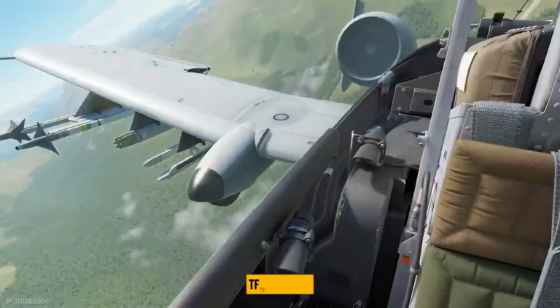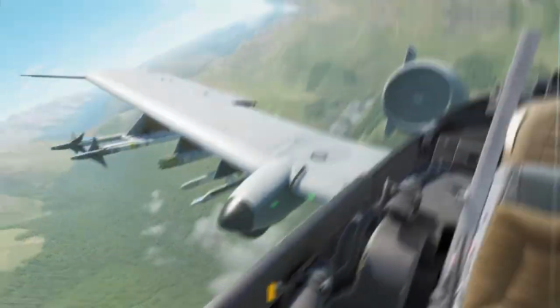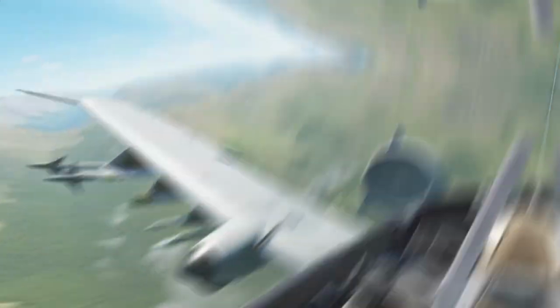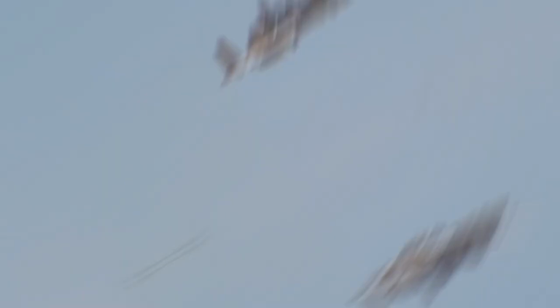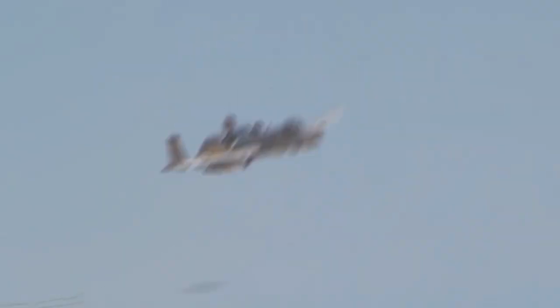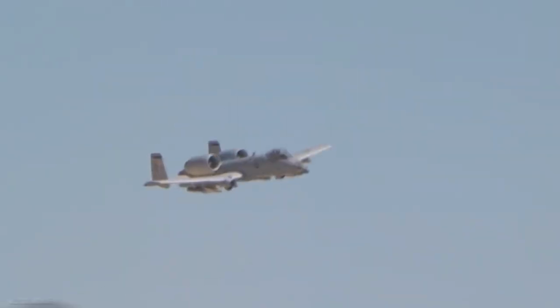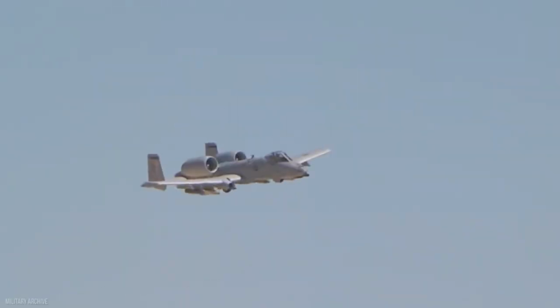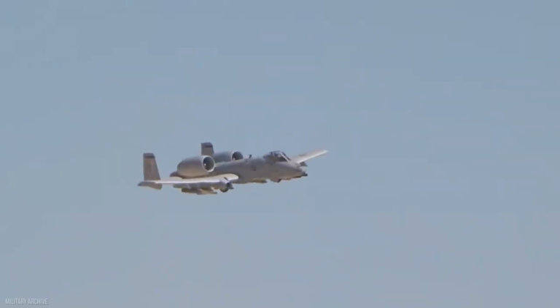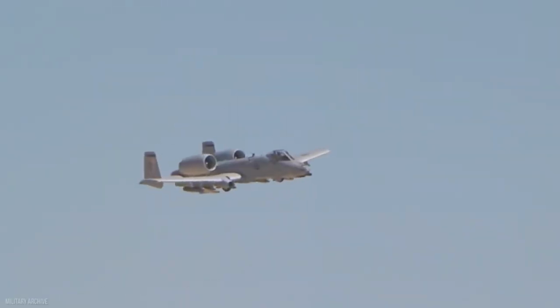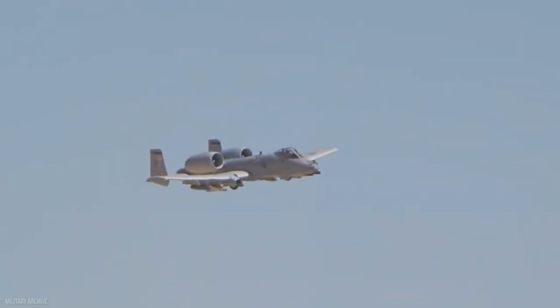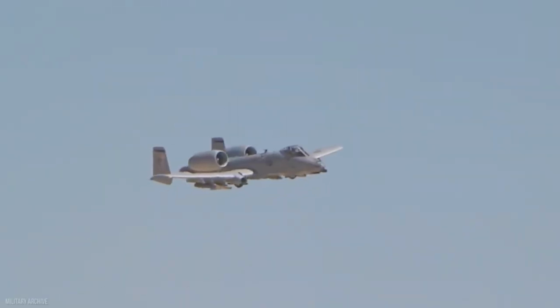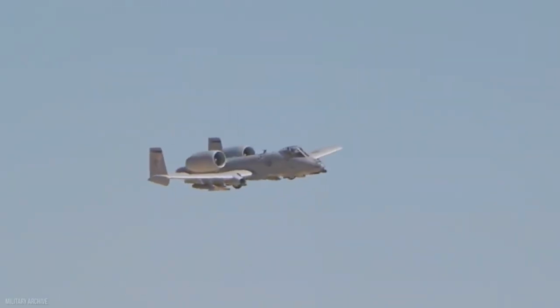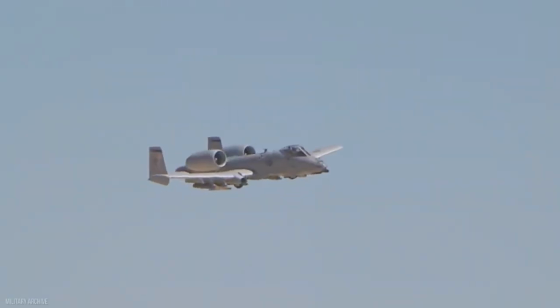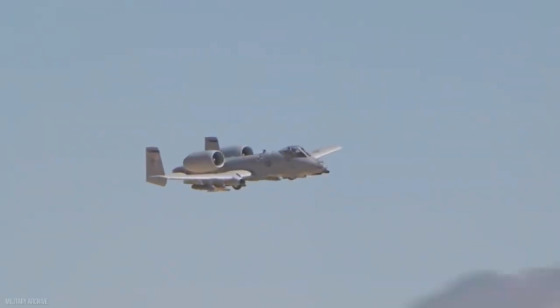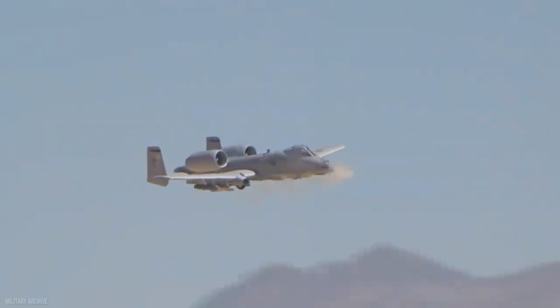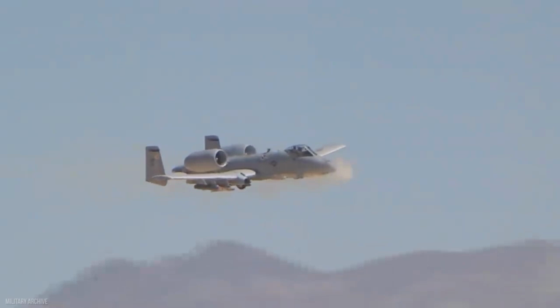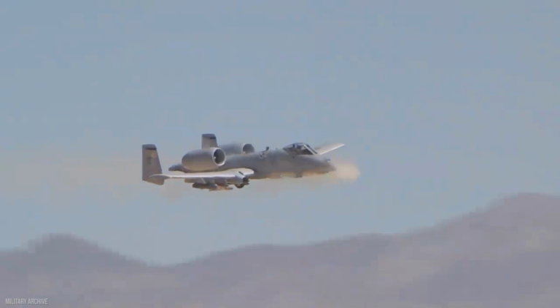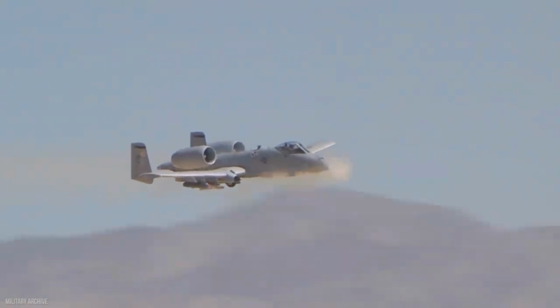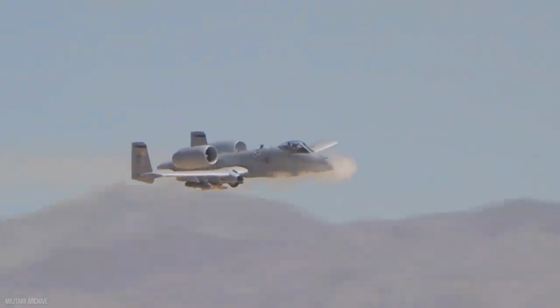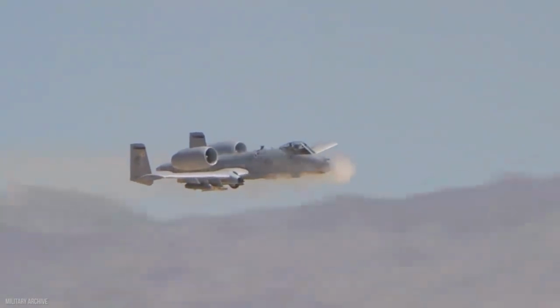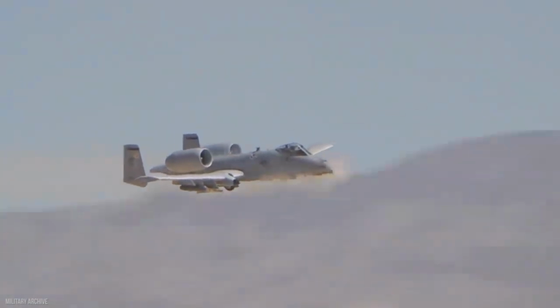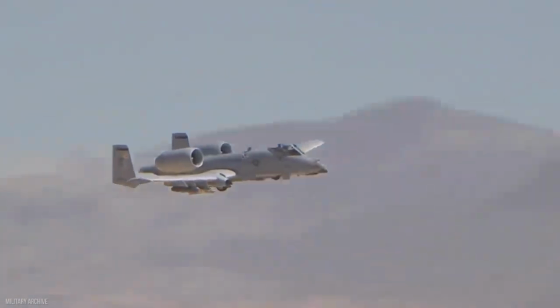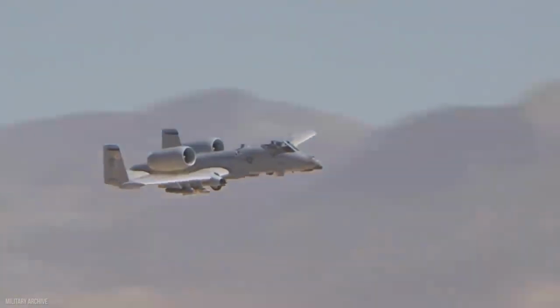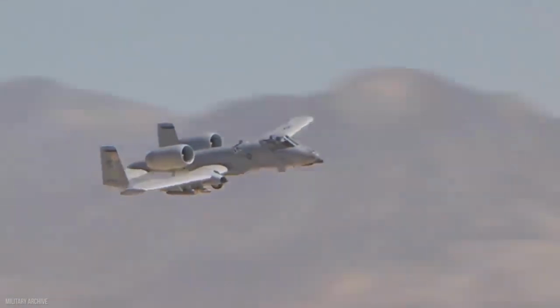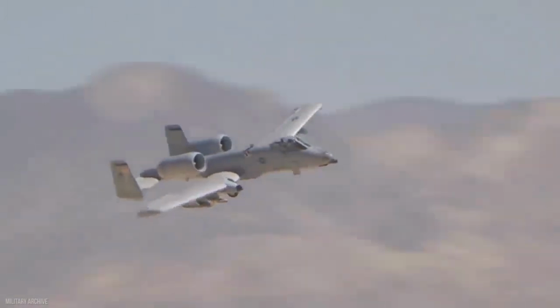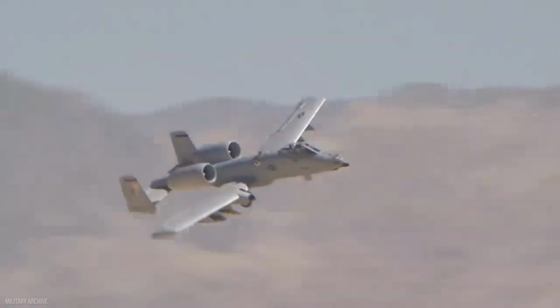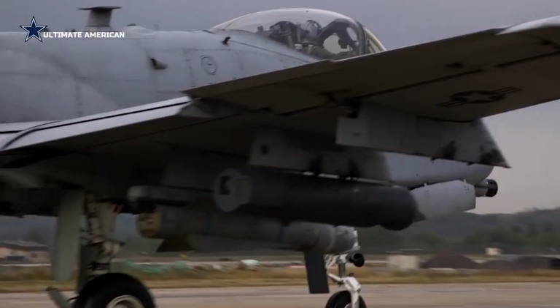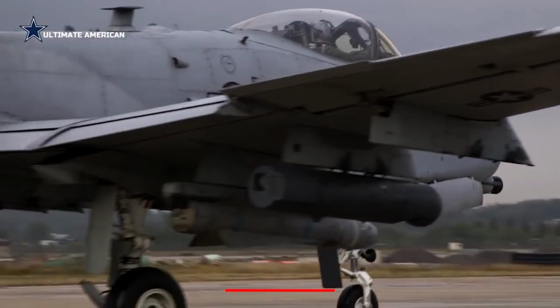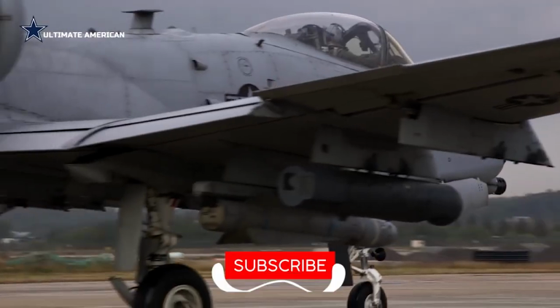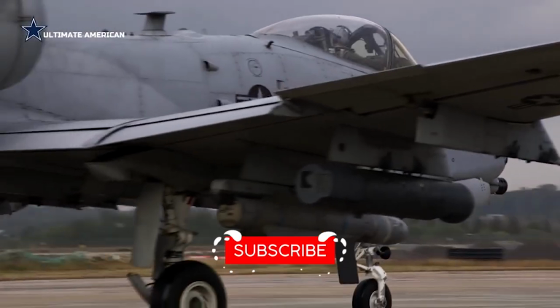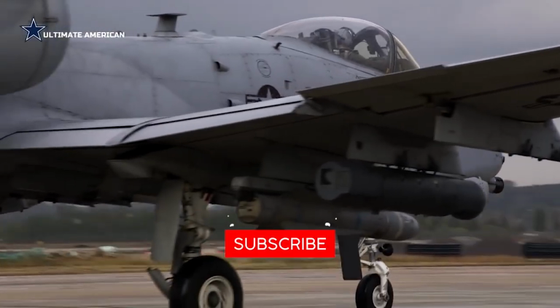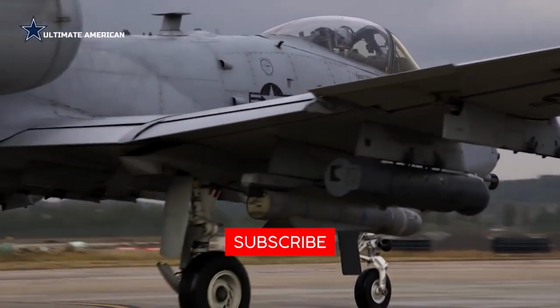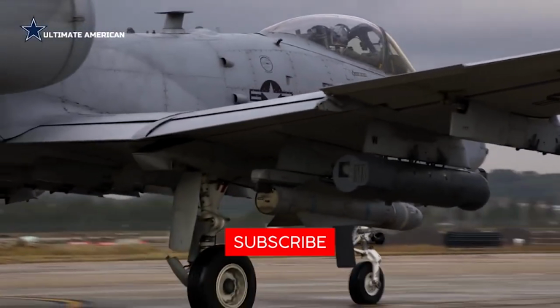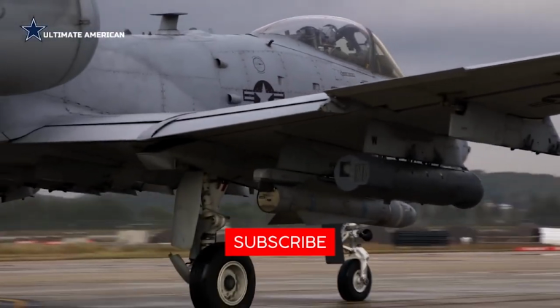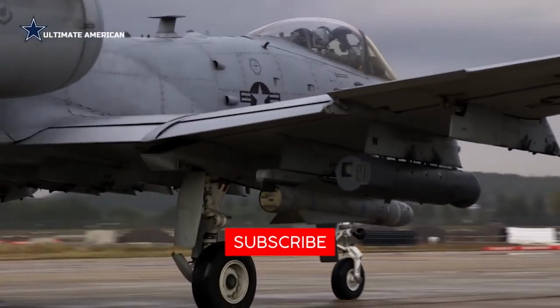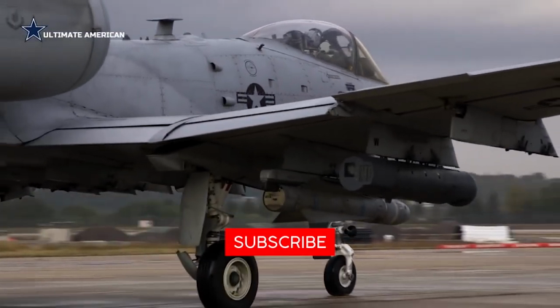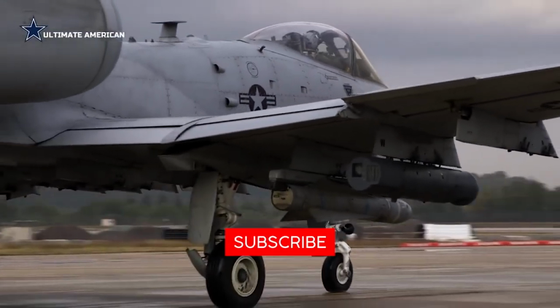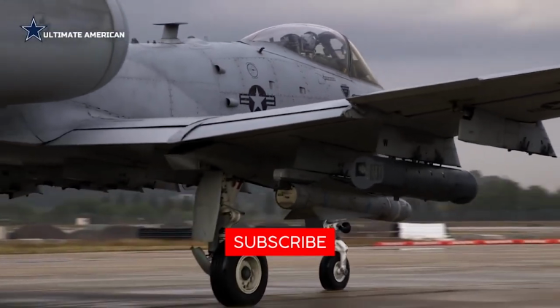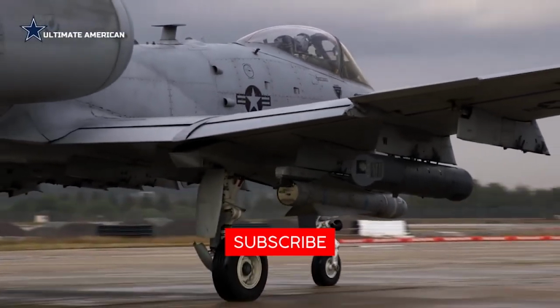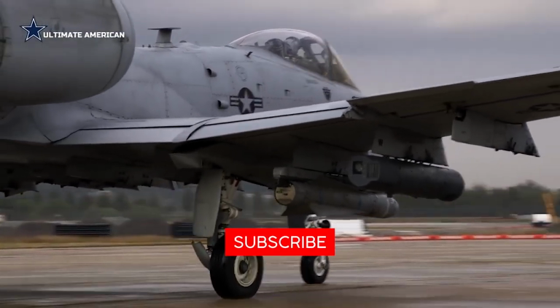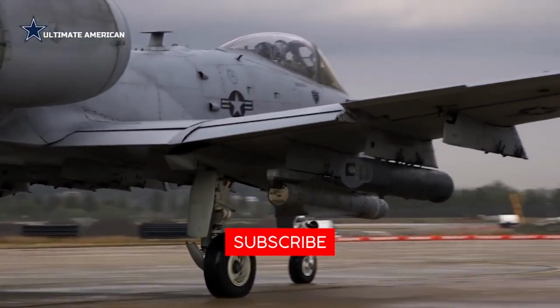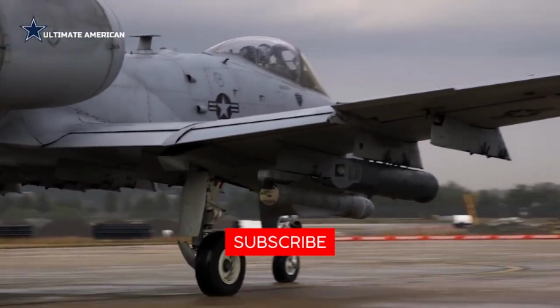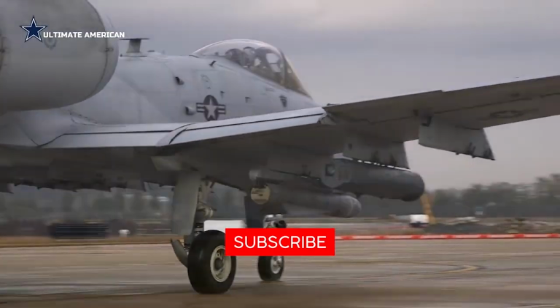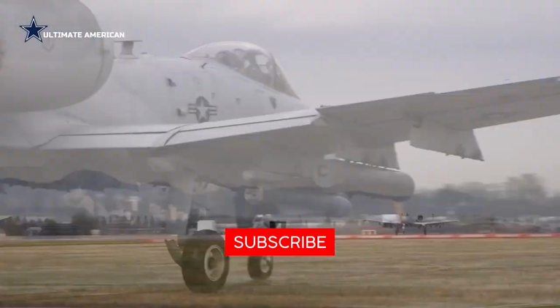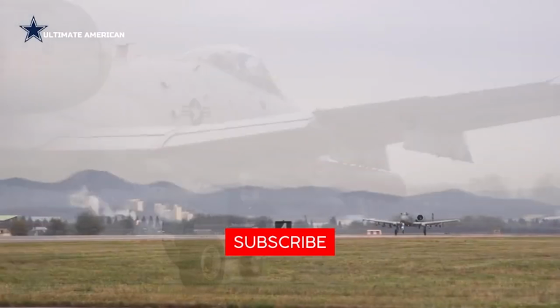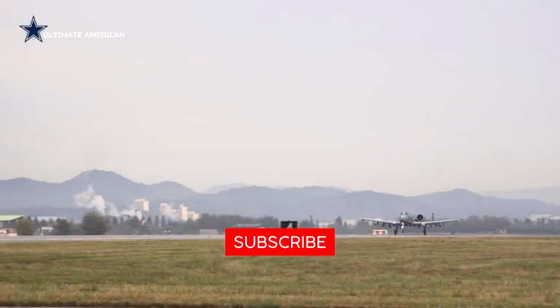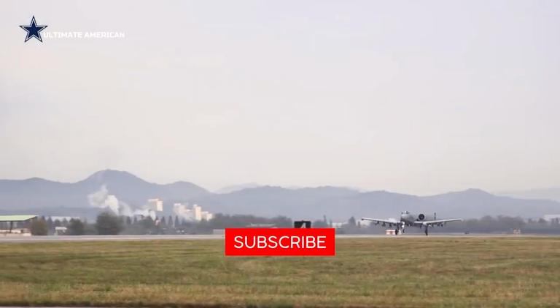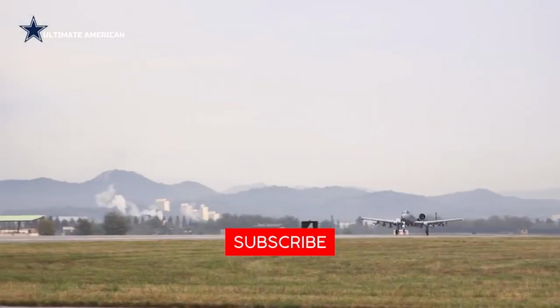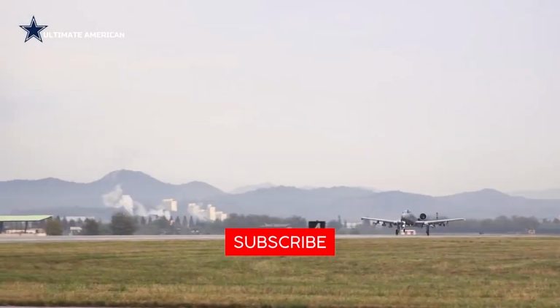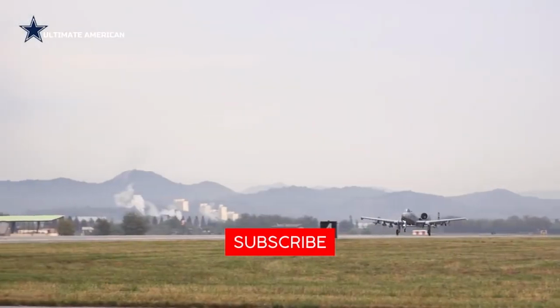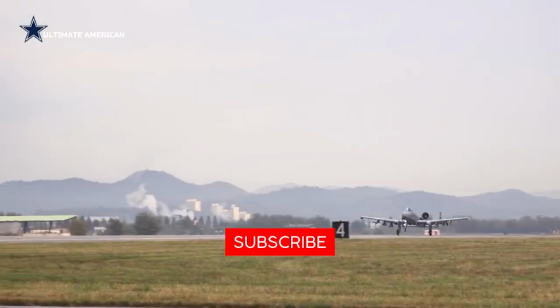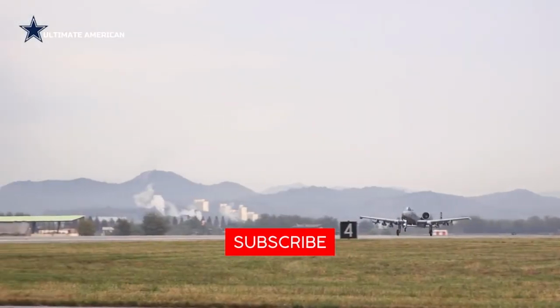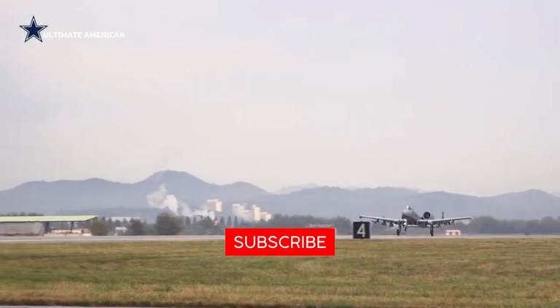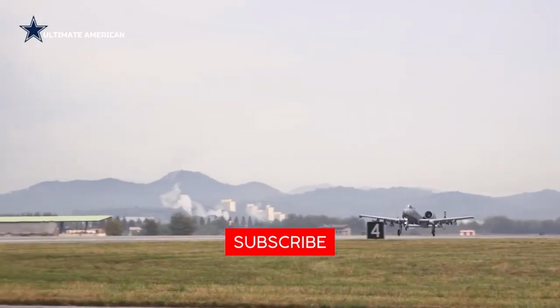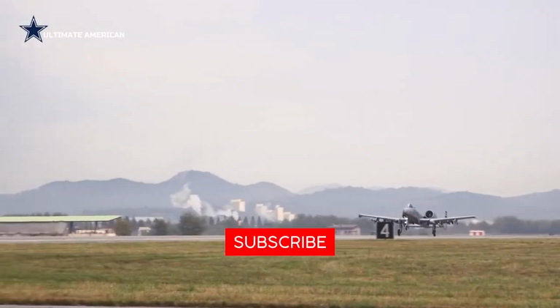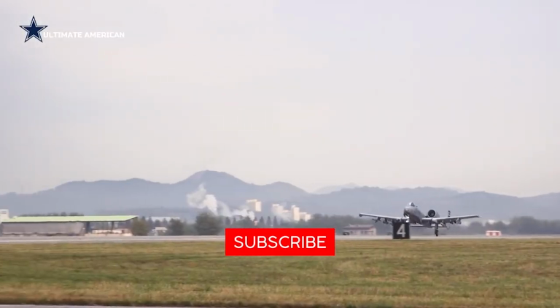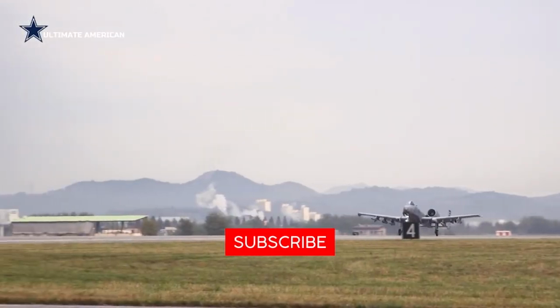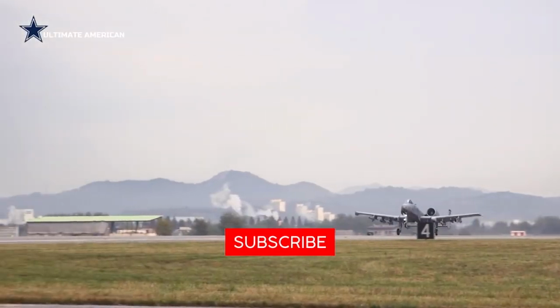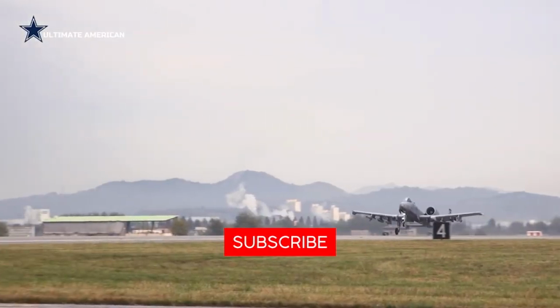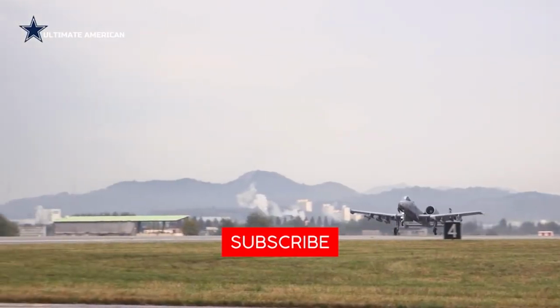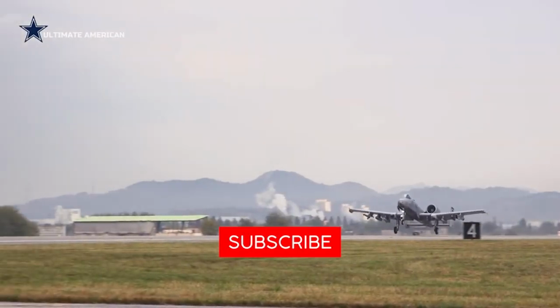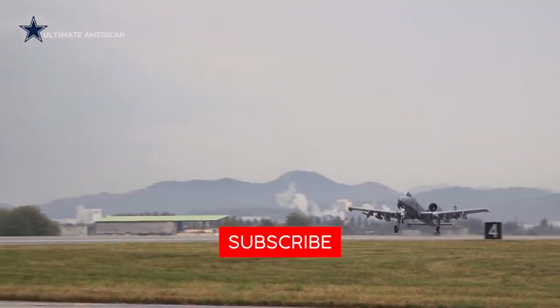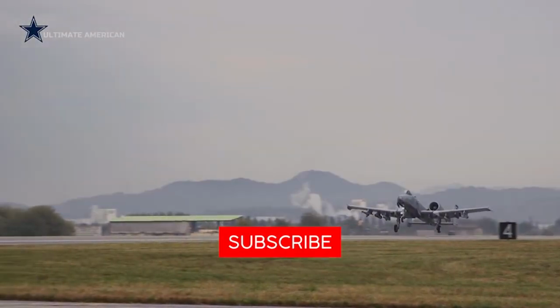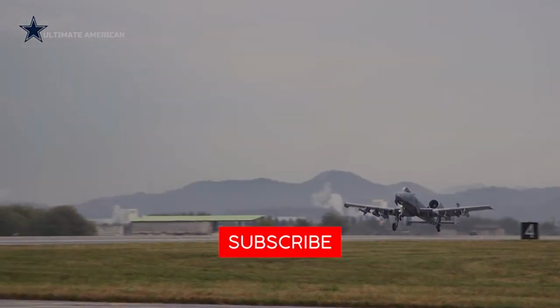So, what do you think about the A-10 Thunderbolt? Let us know in the comment section below, don't forget to subscribe, and we'll see you in the next video.